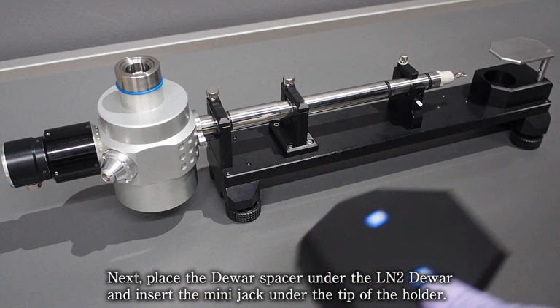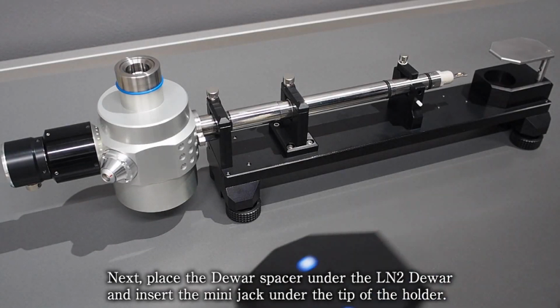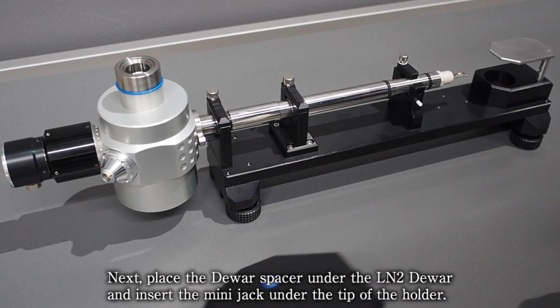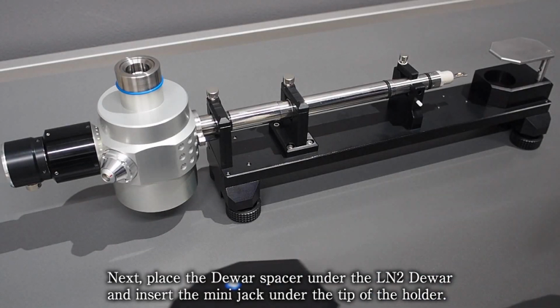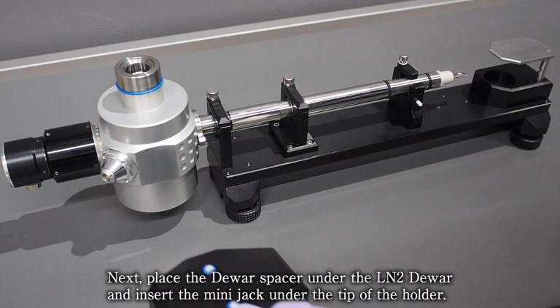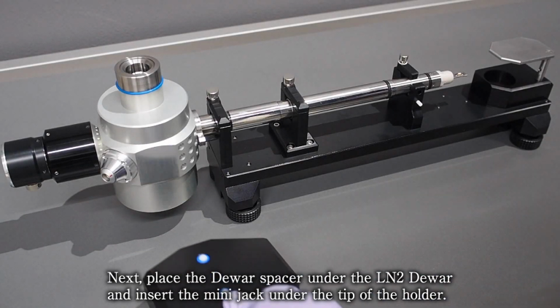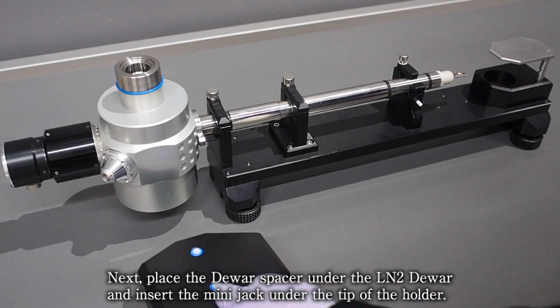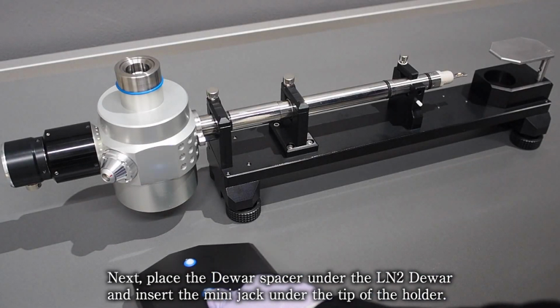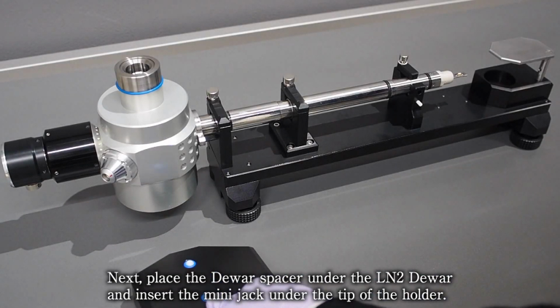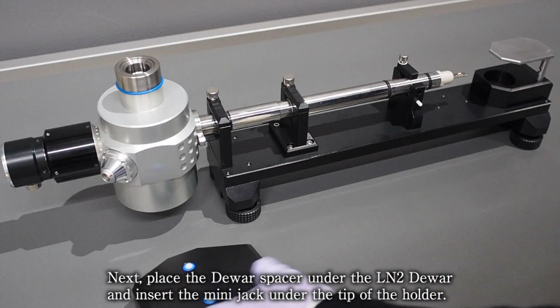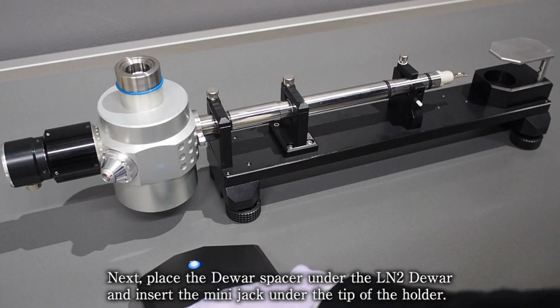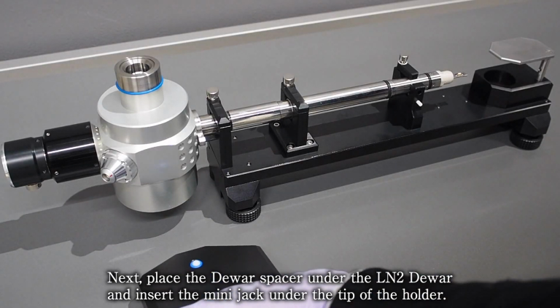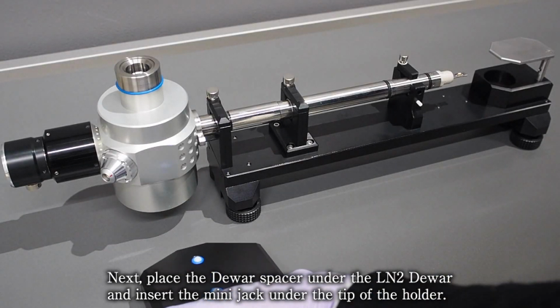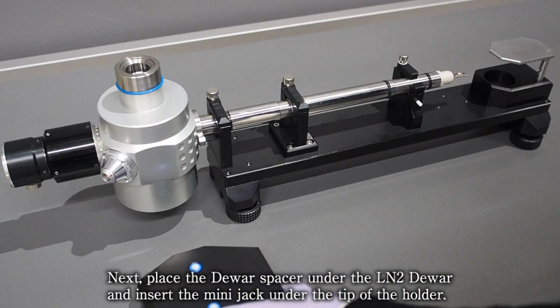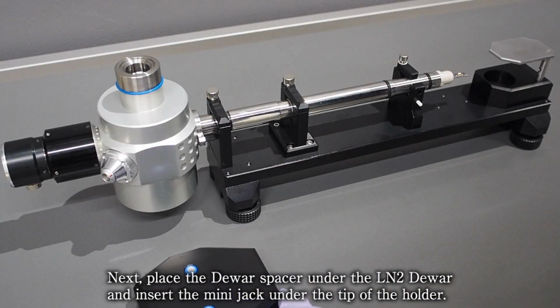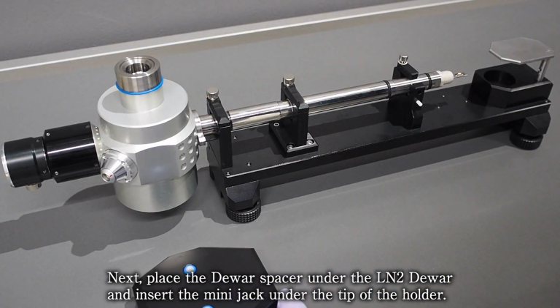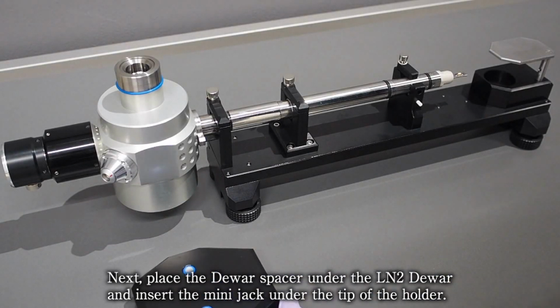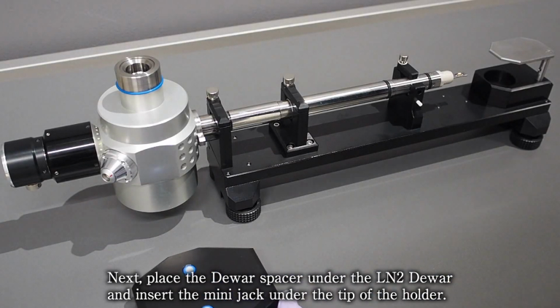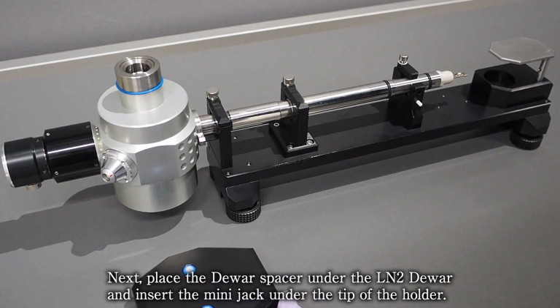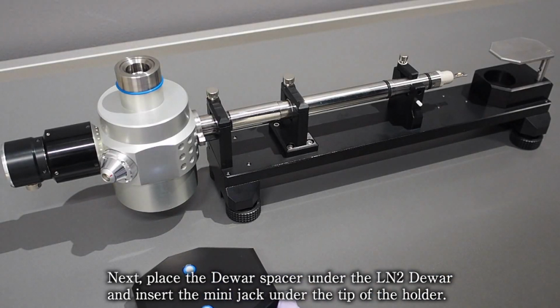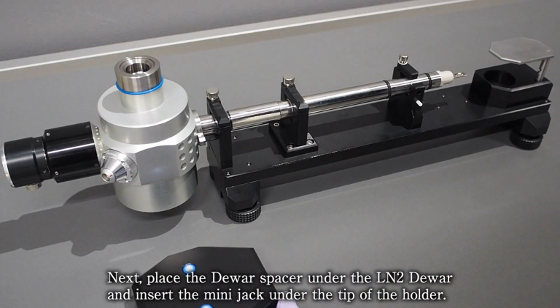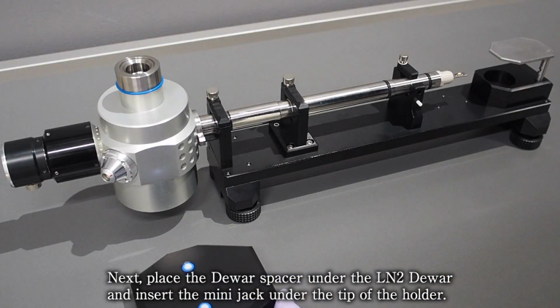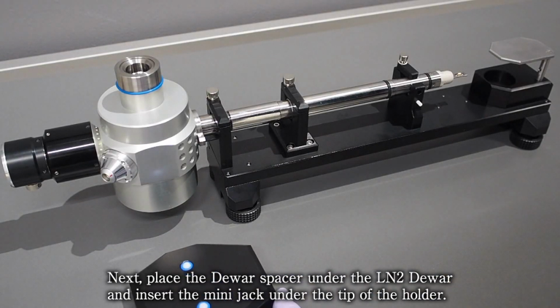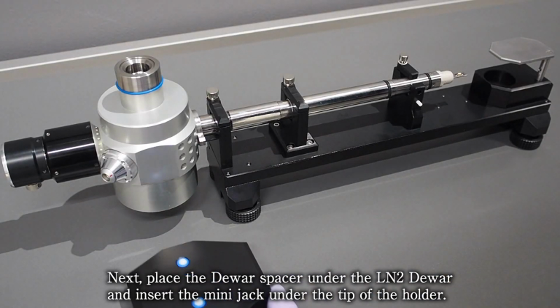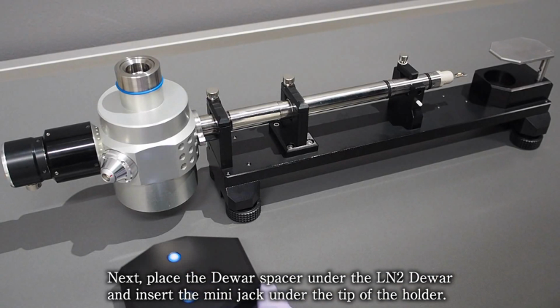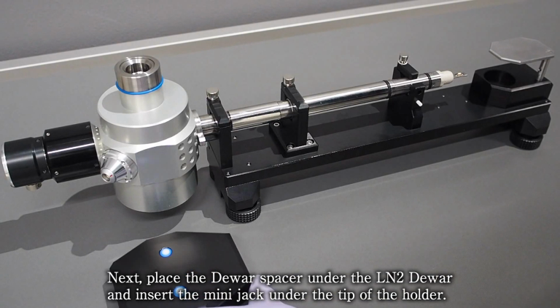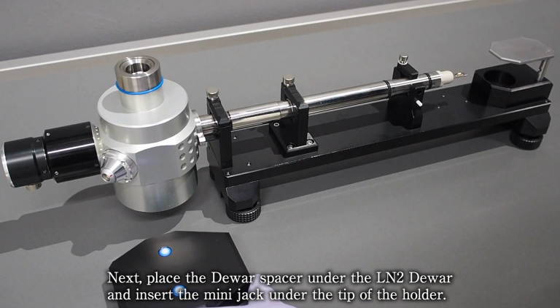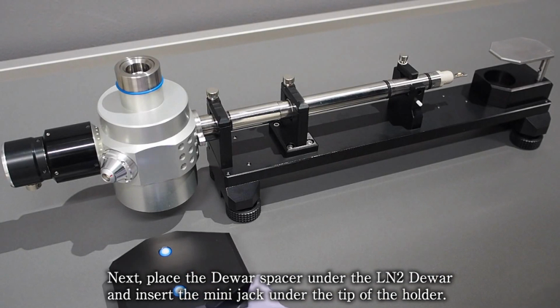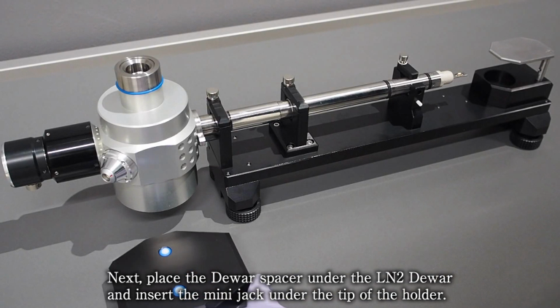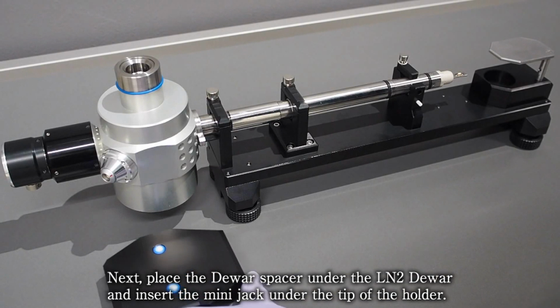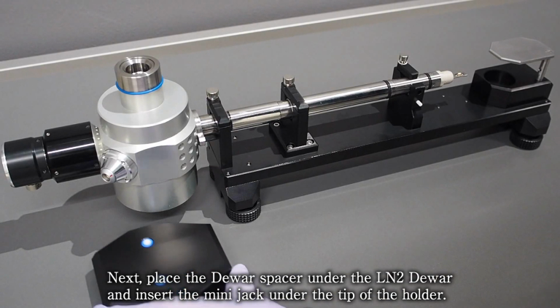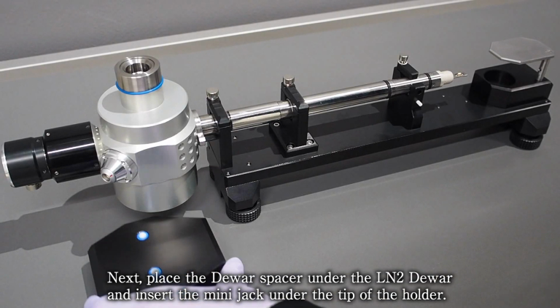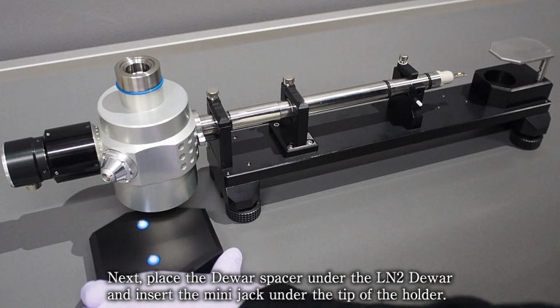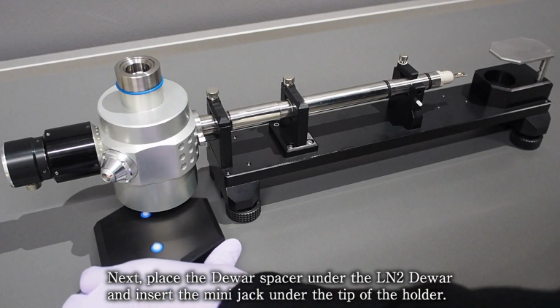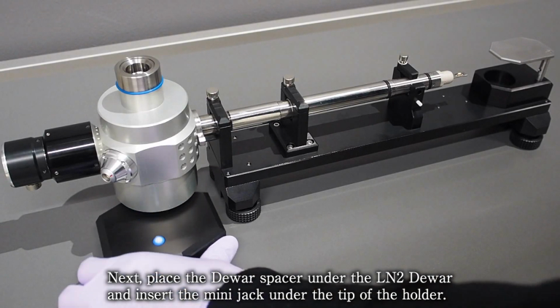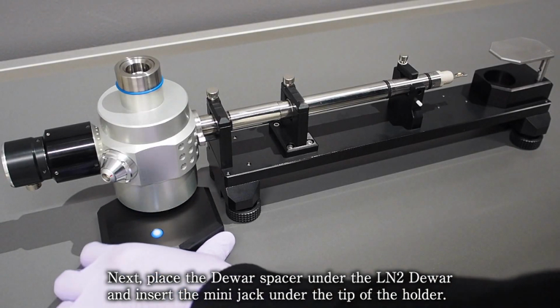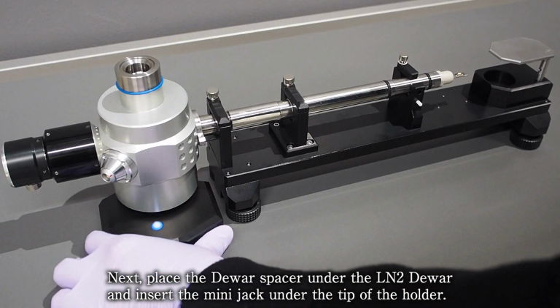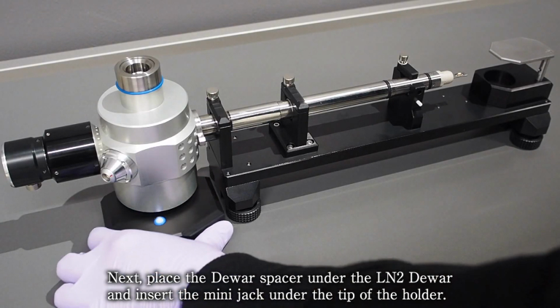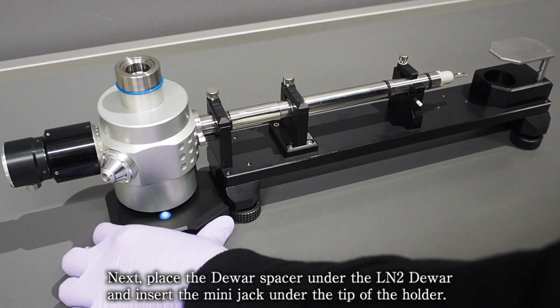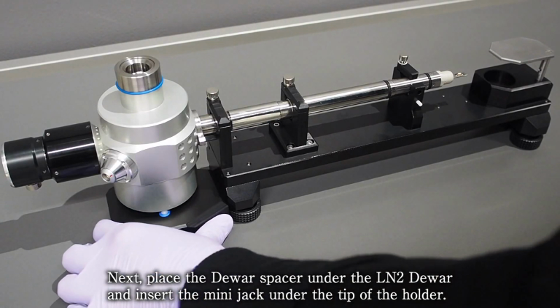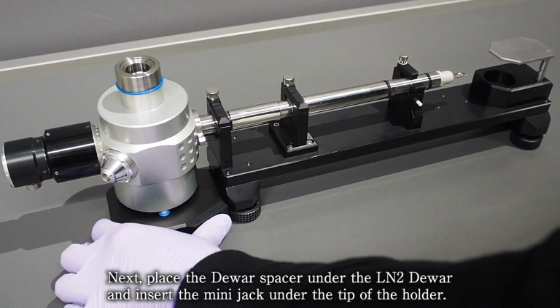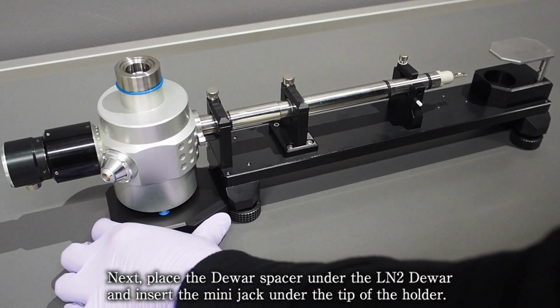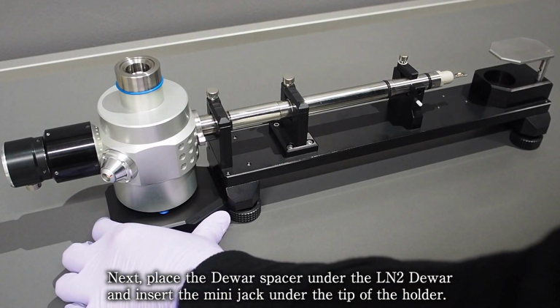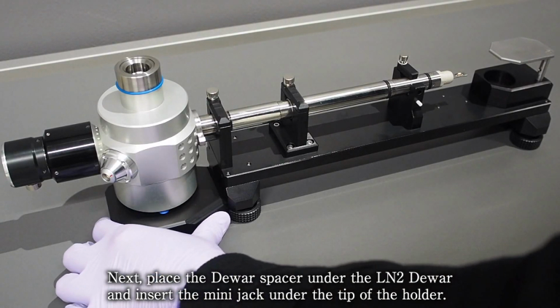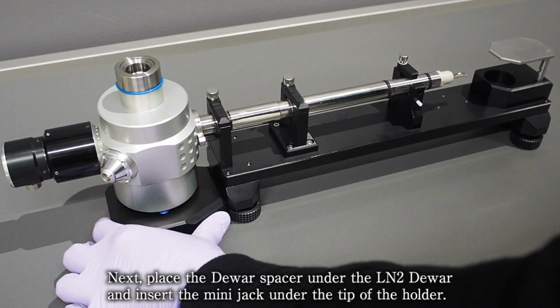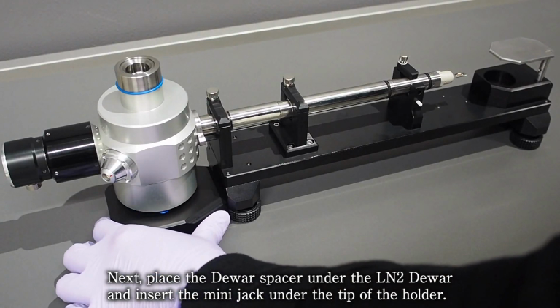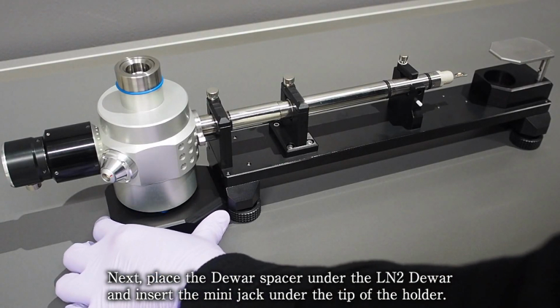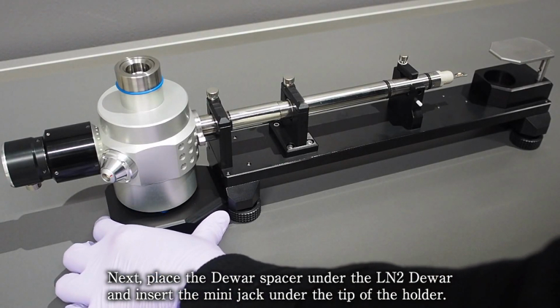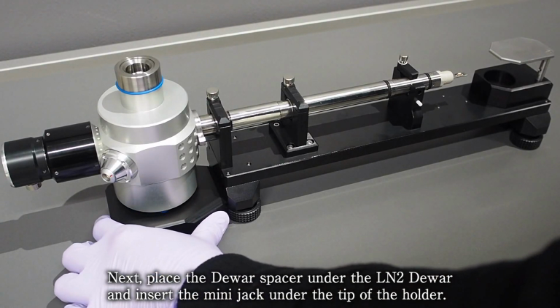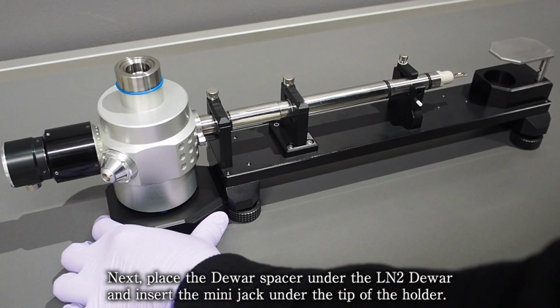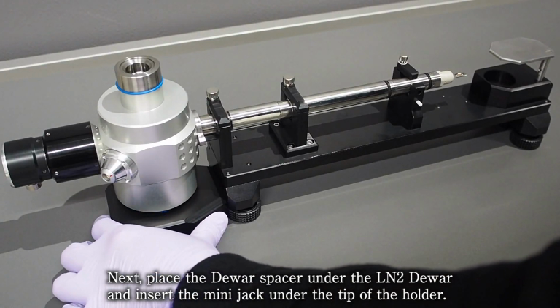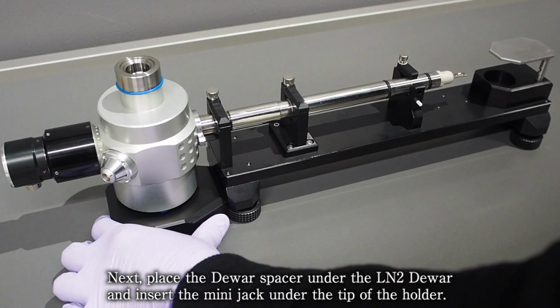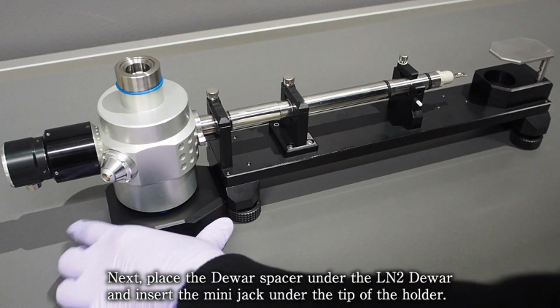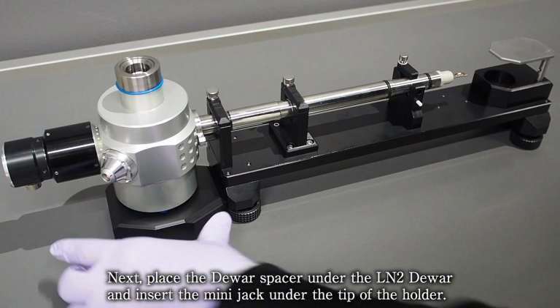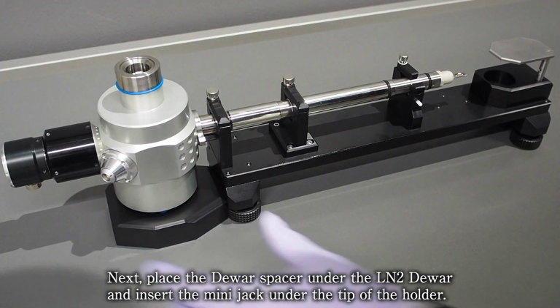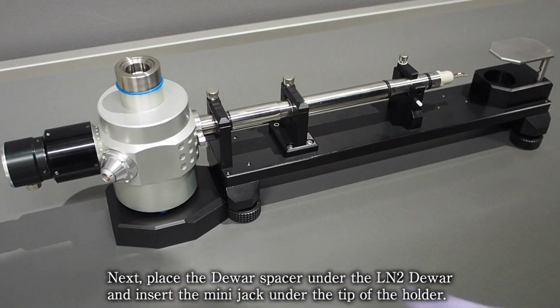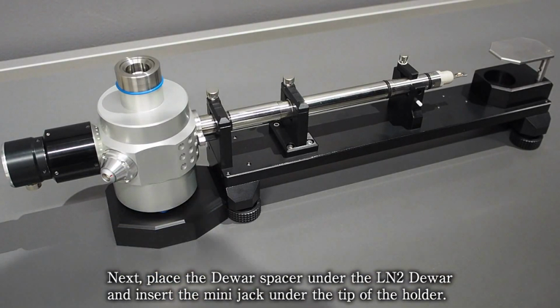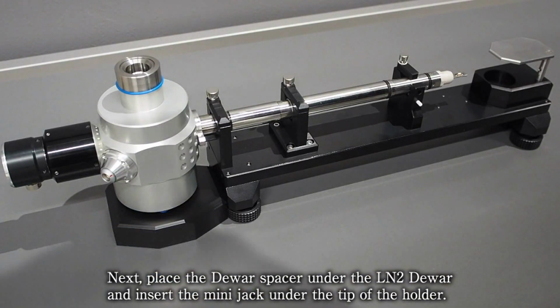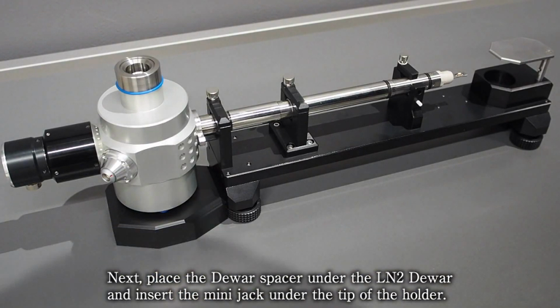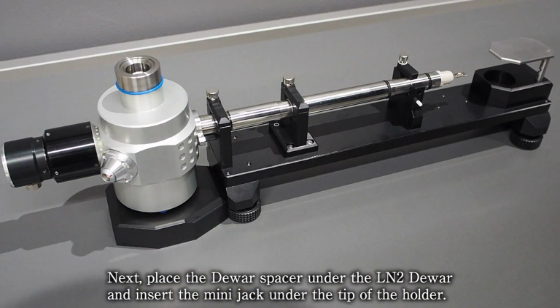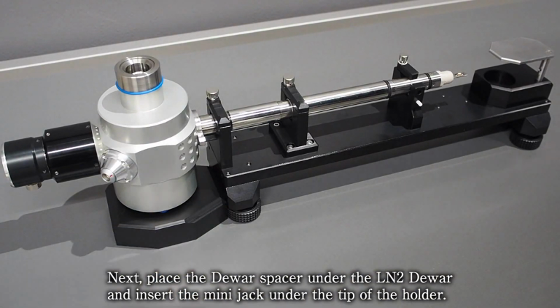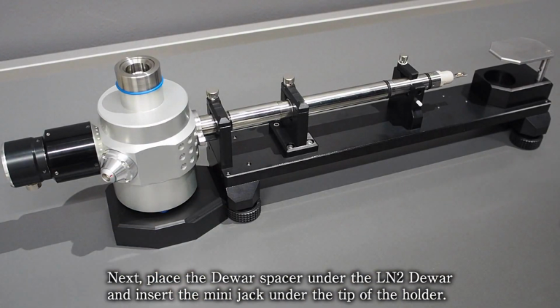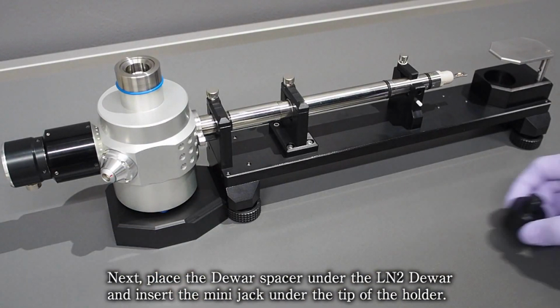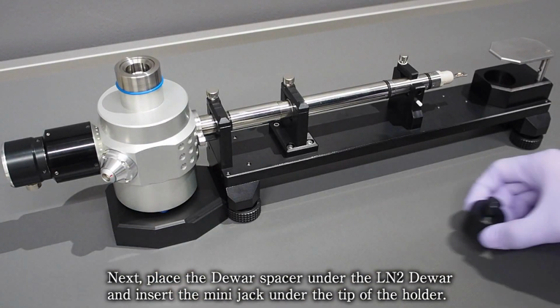Next, place the doer spacer under the LN2 doer and insert the mini jack under the tip of the holder.